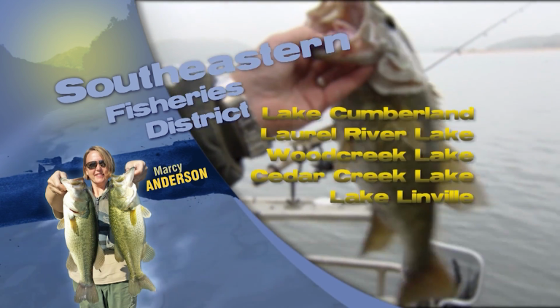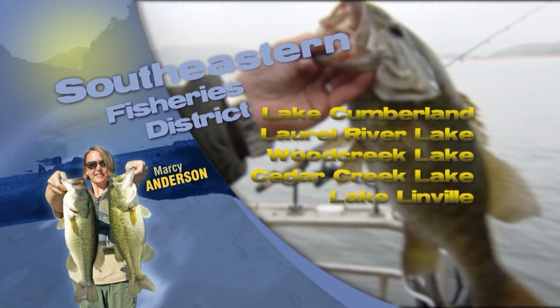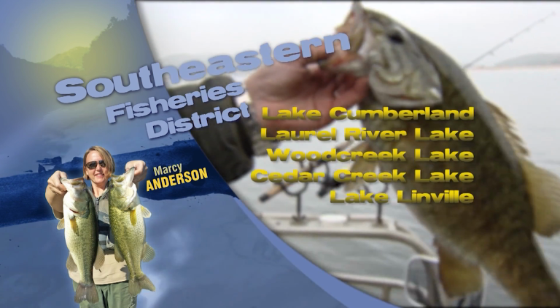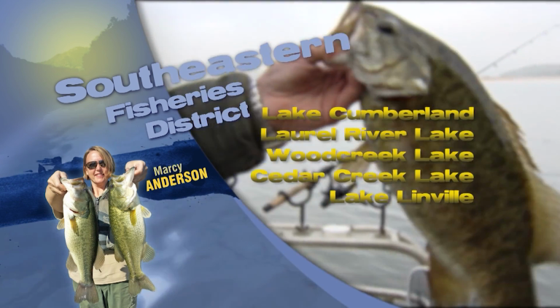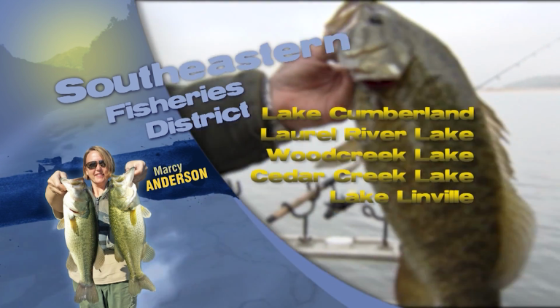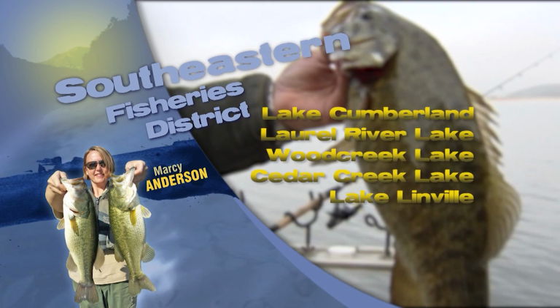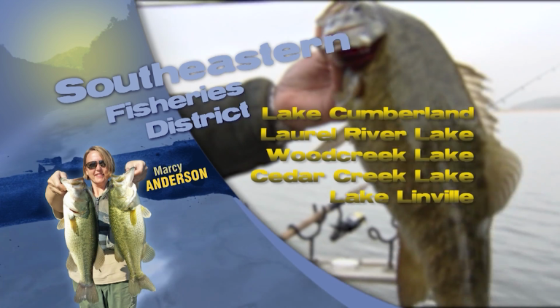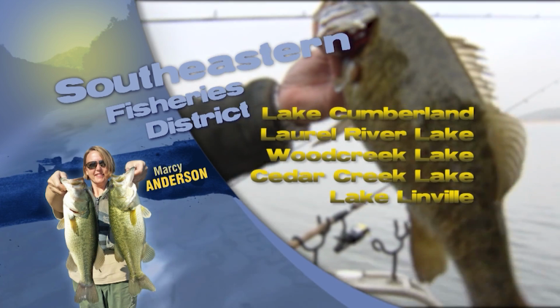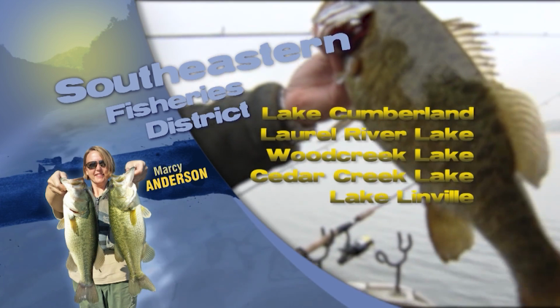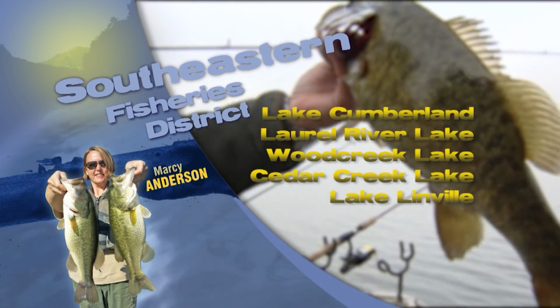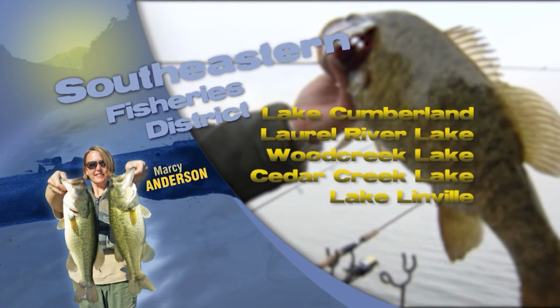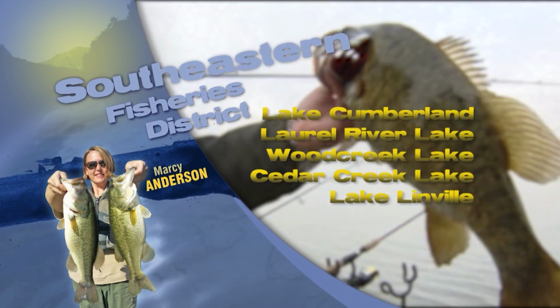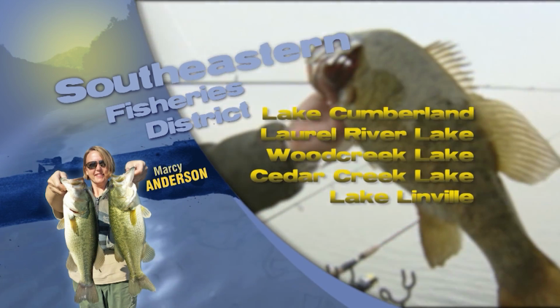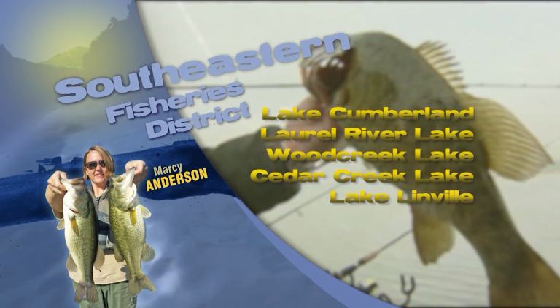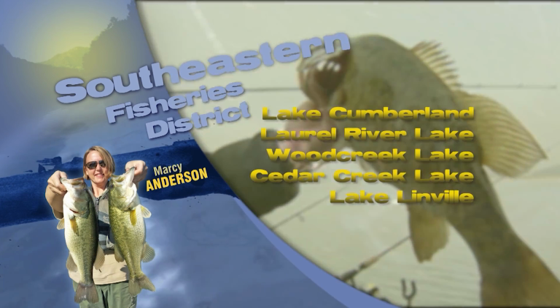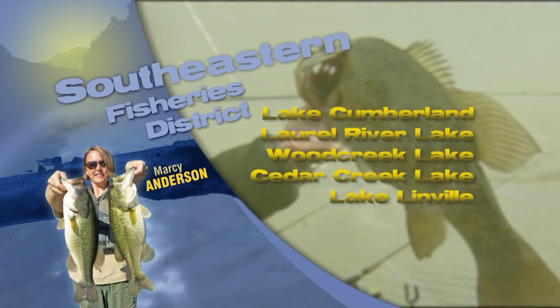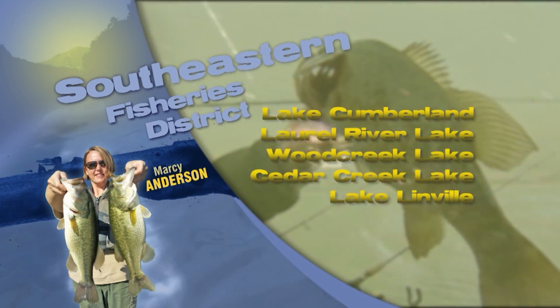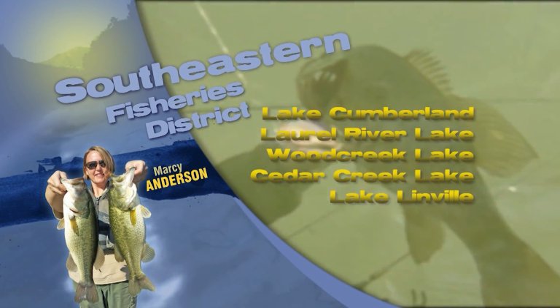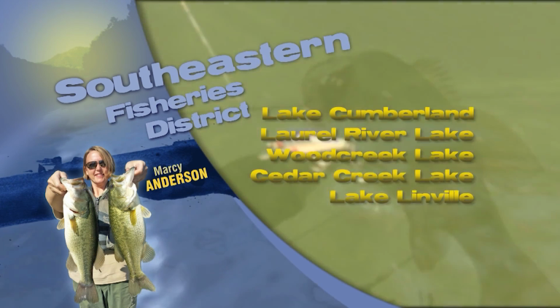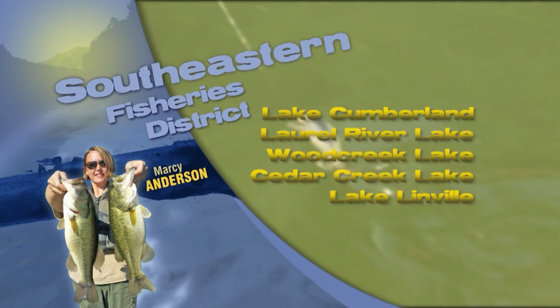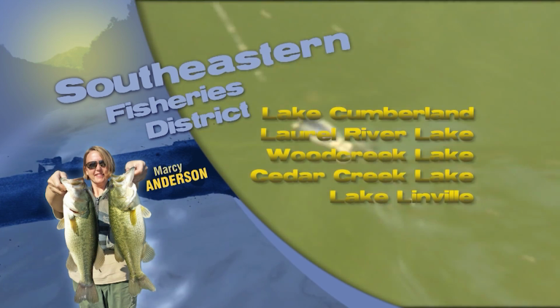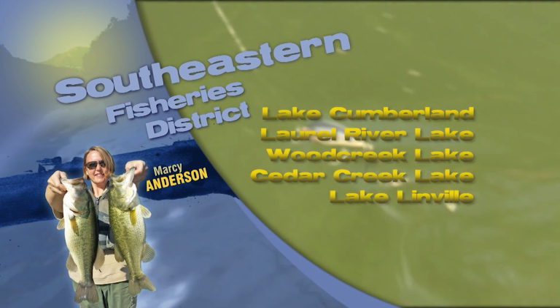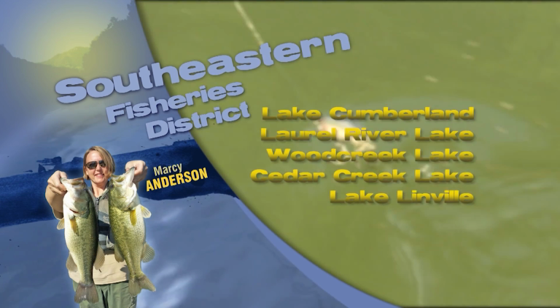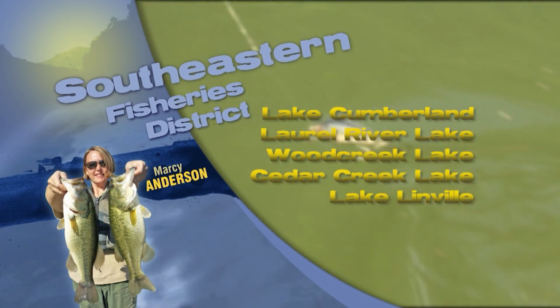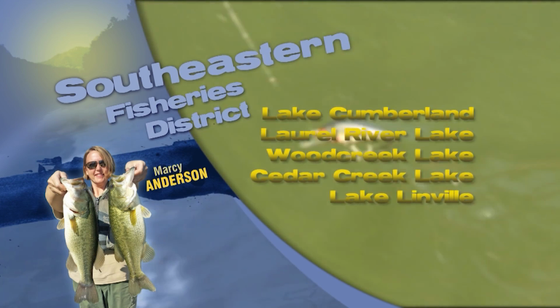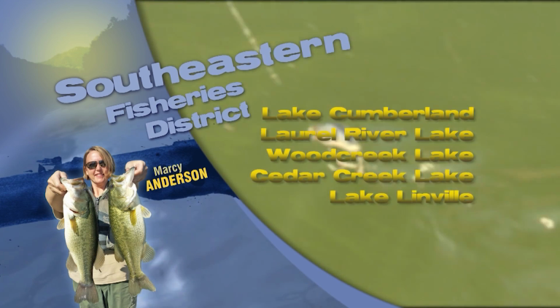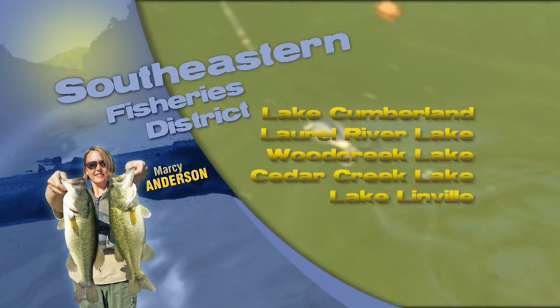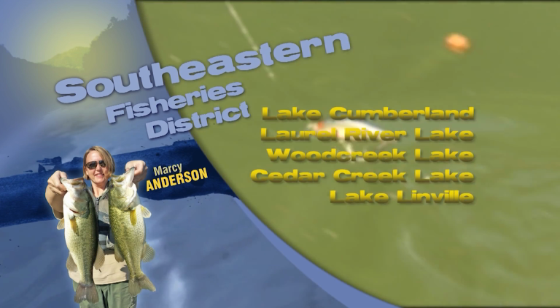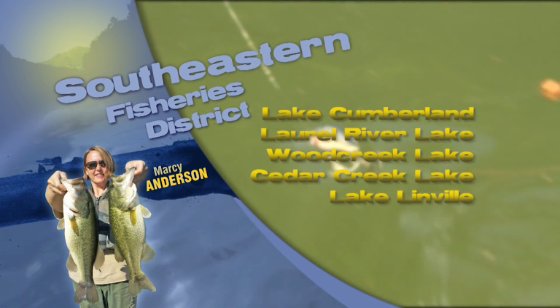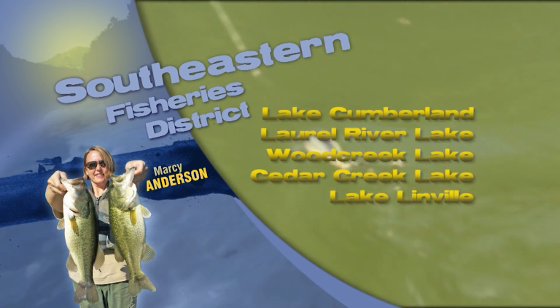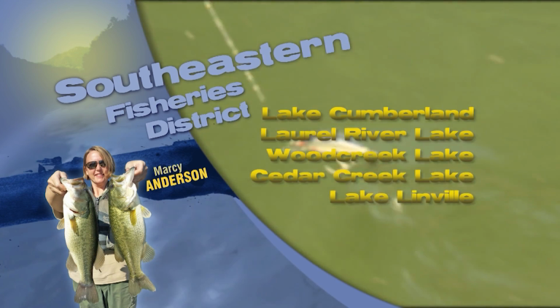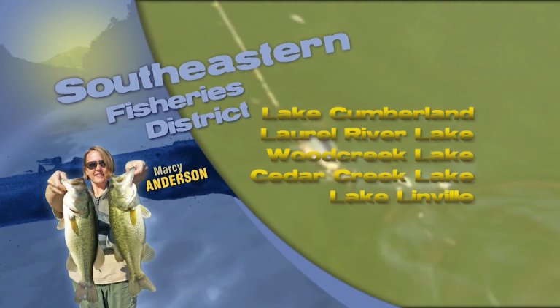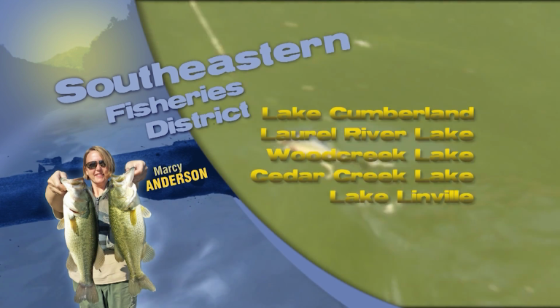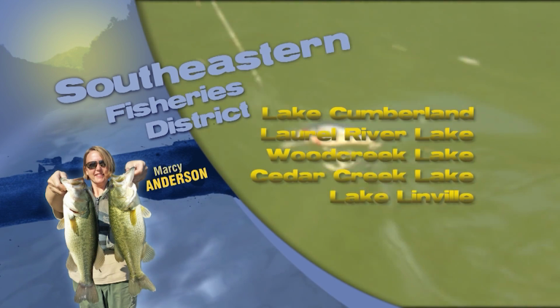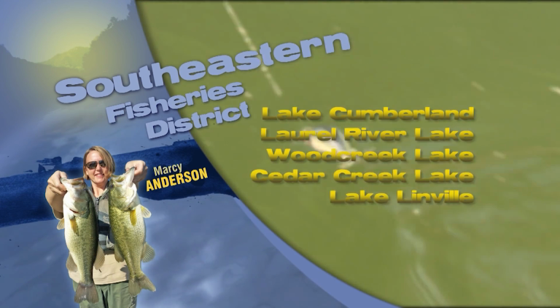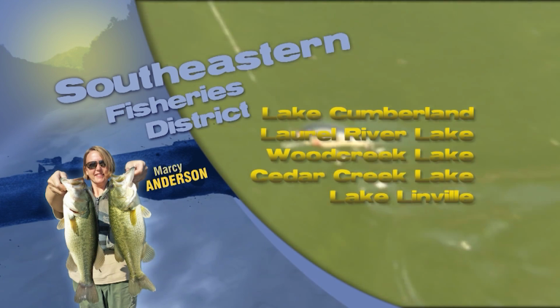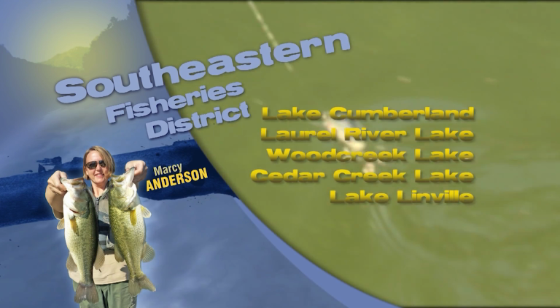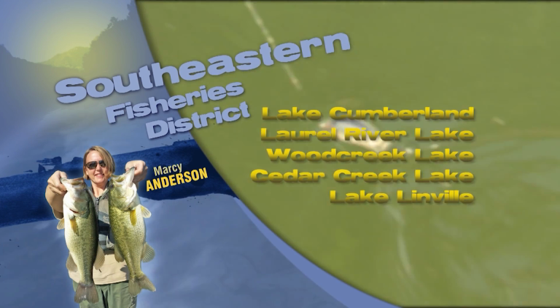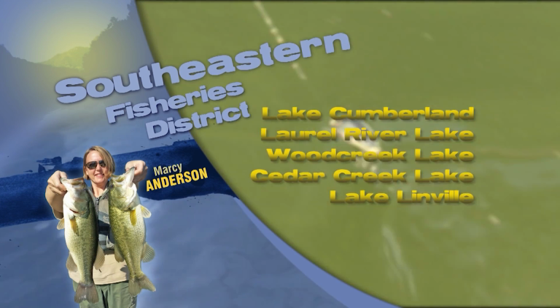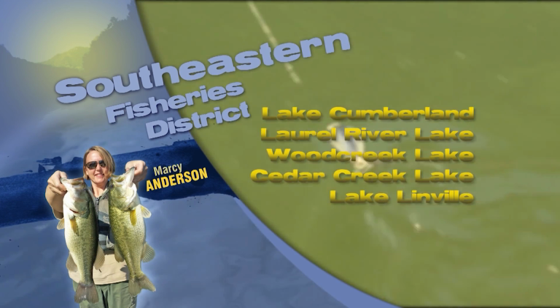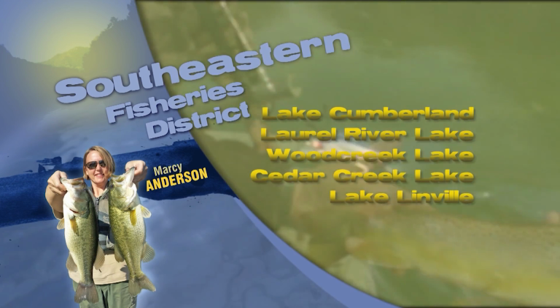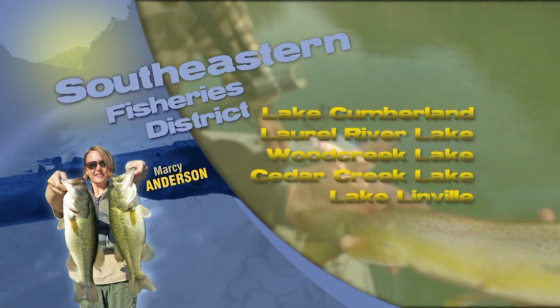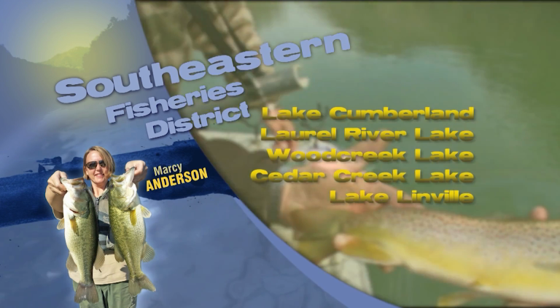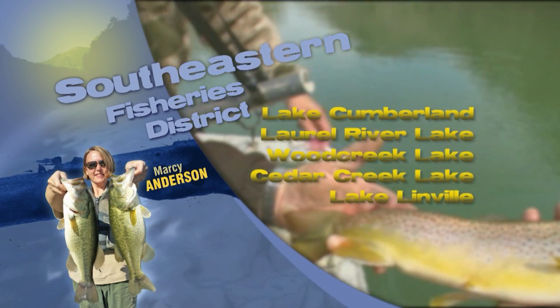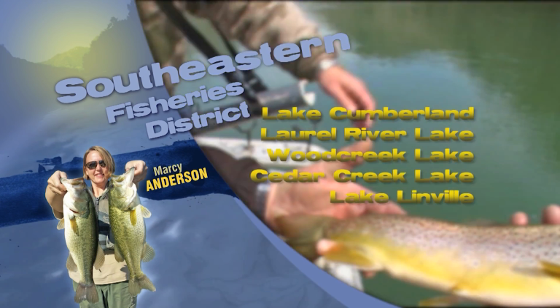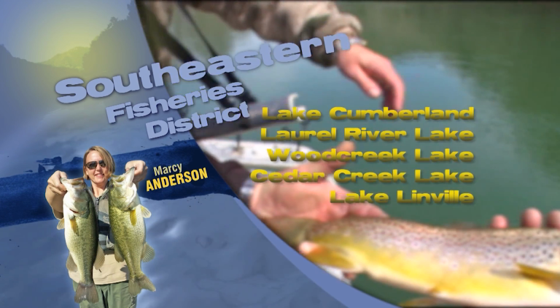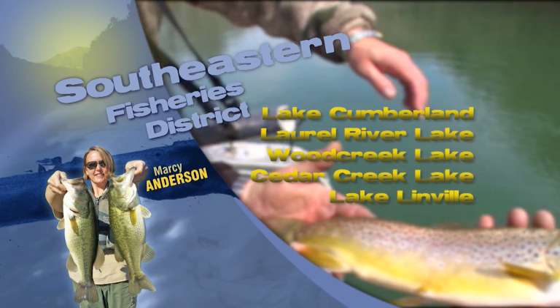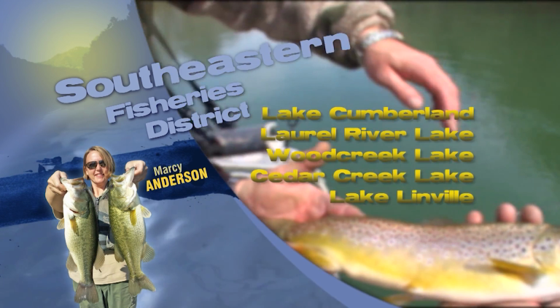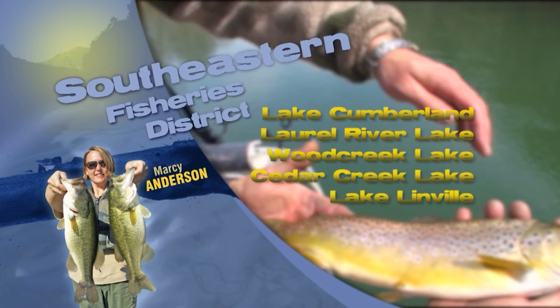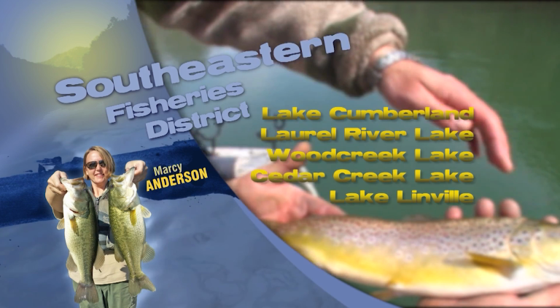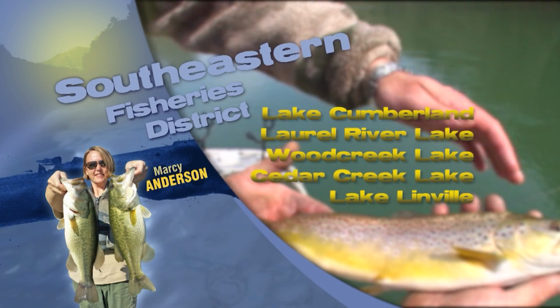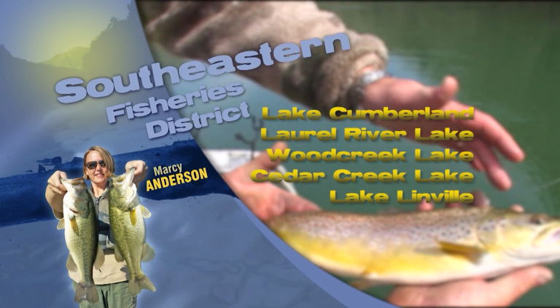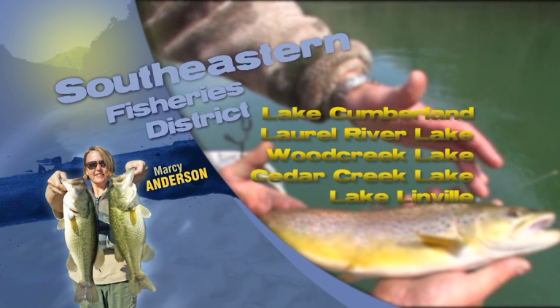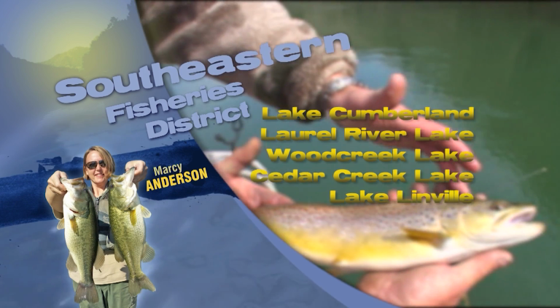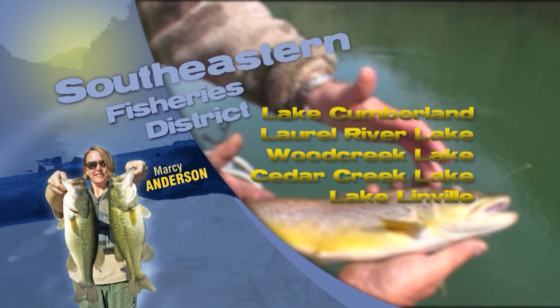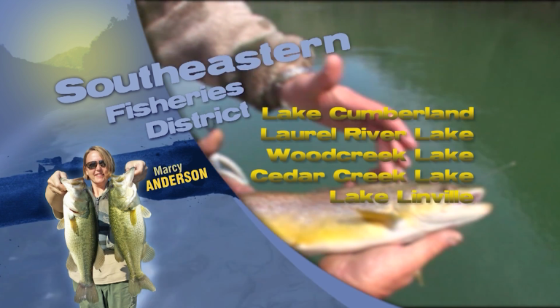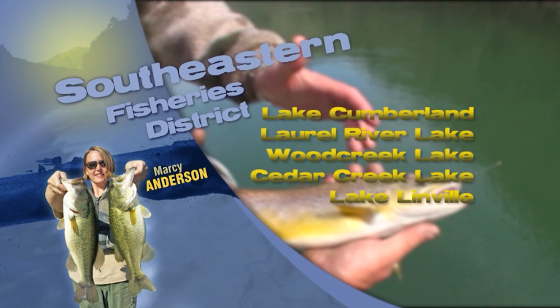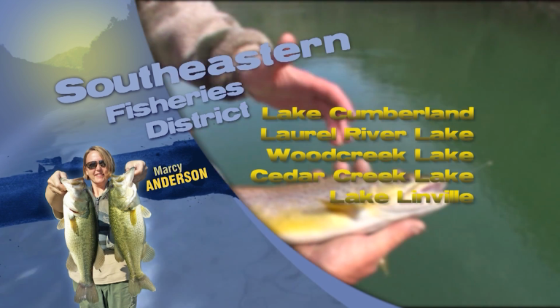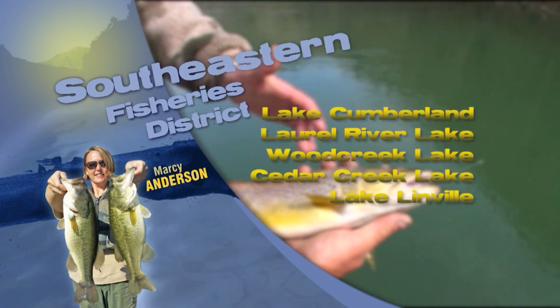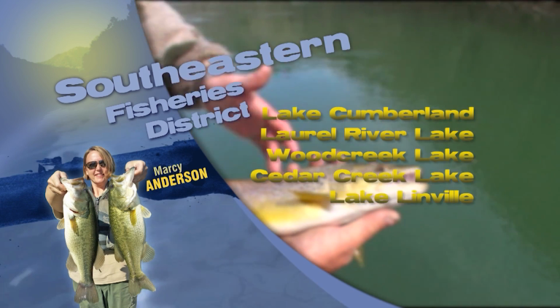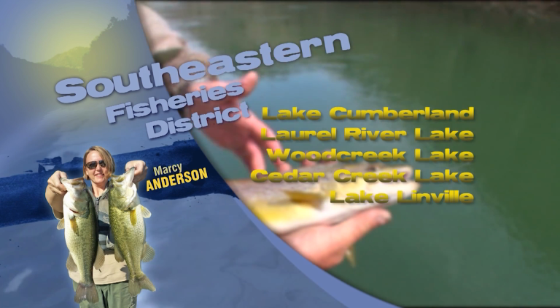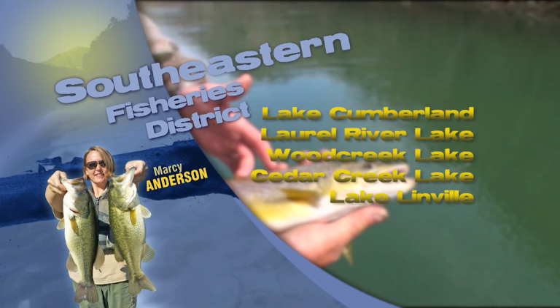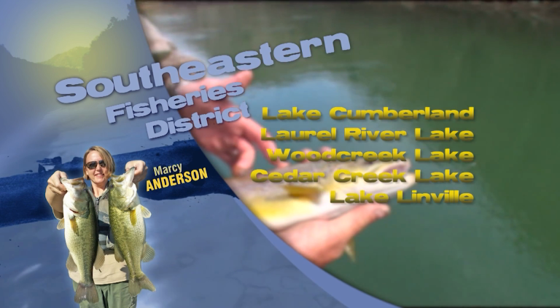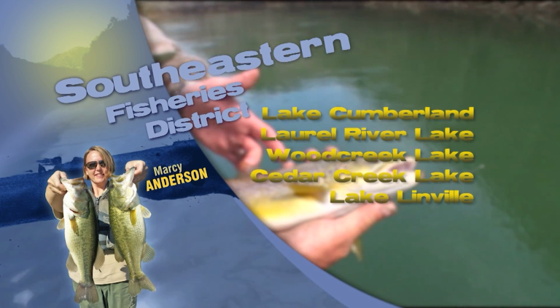On Lake Cumberland, walleyes are being caught on the main lake near the mouths of major creeks and tributaries using bottom bouncers rigged with night crawlers in 30 feet of water.